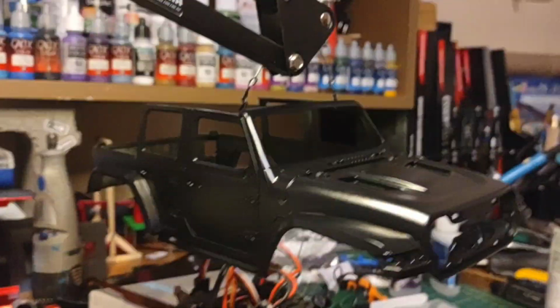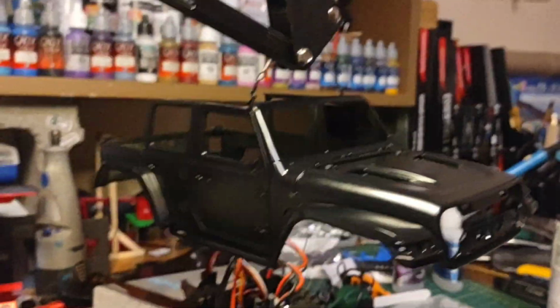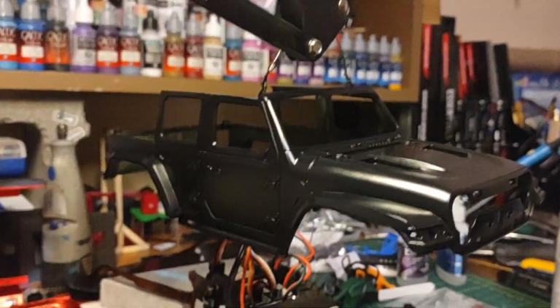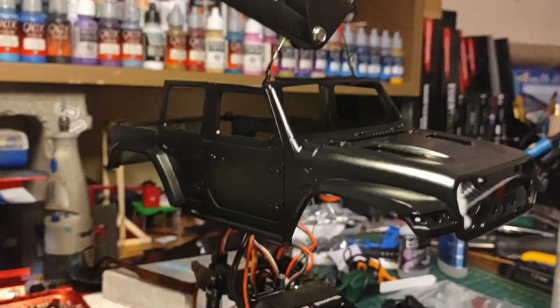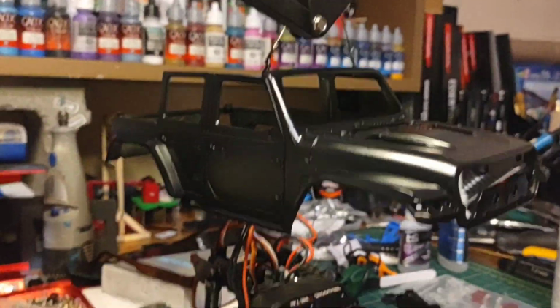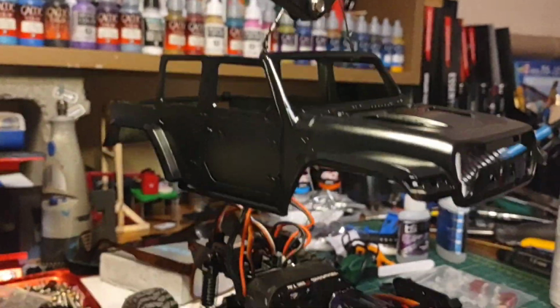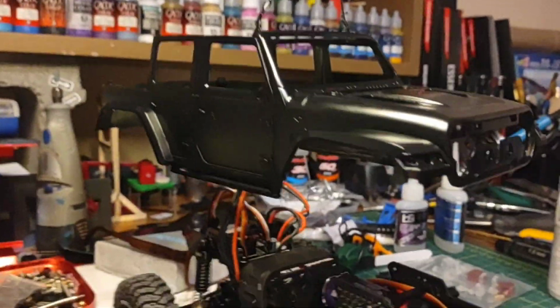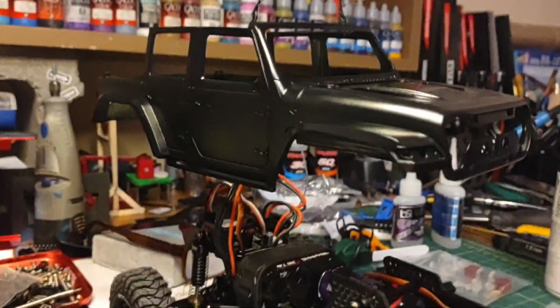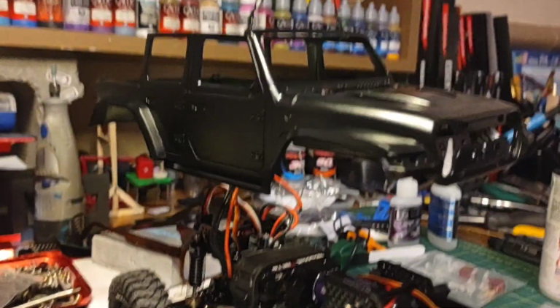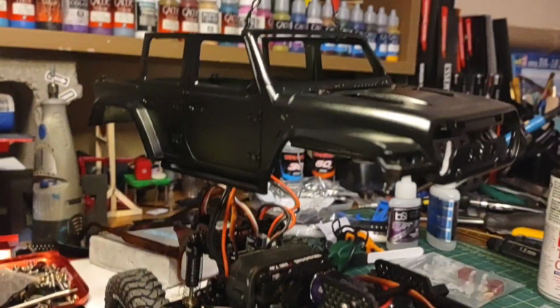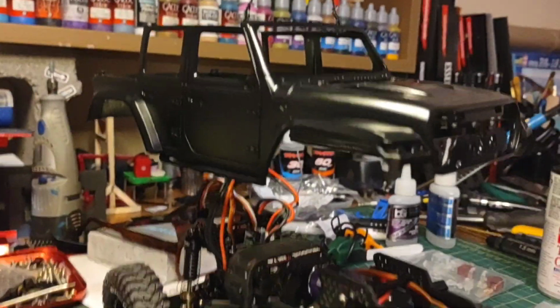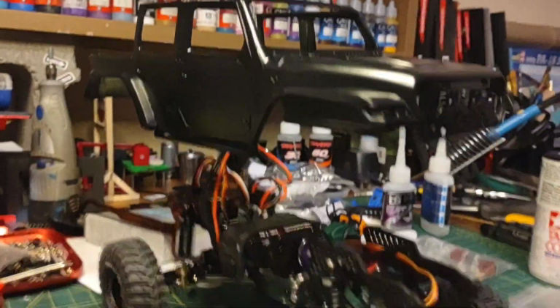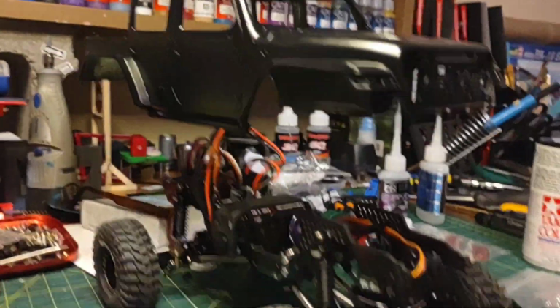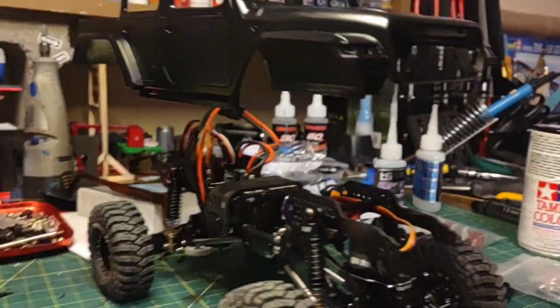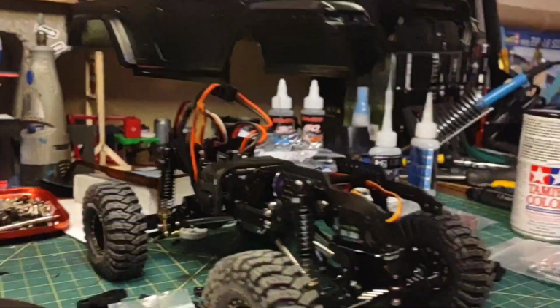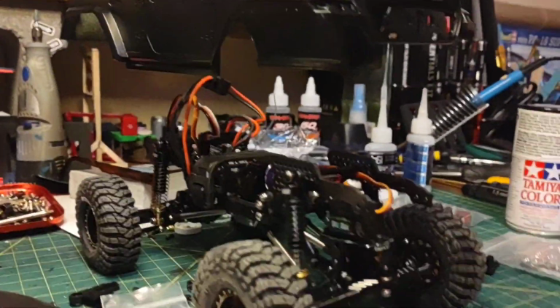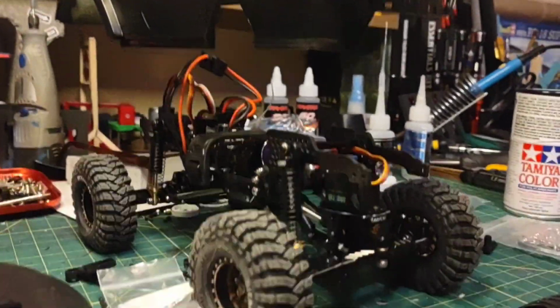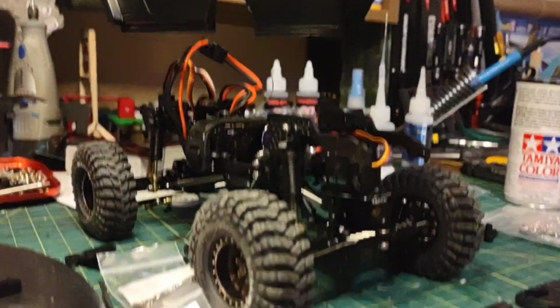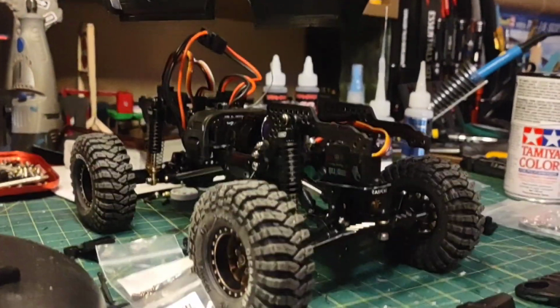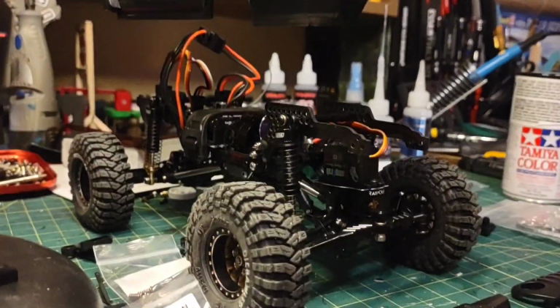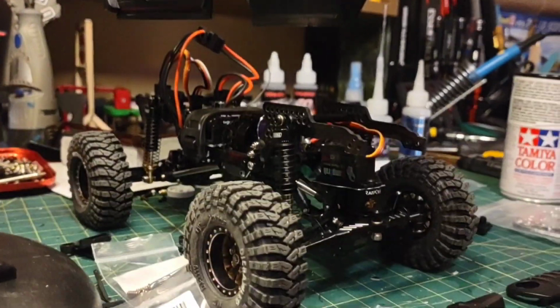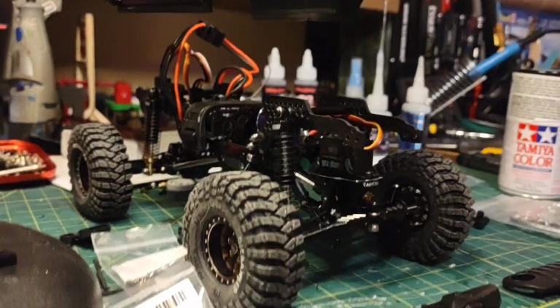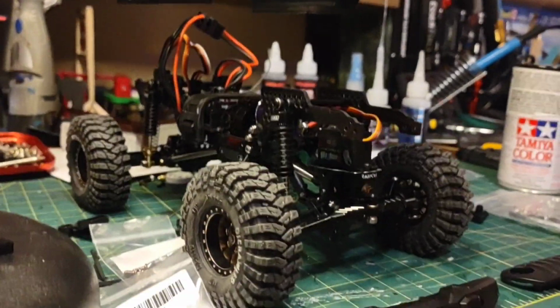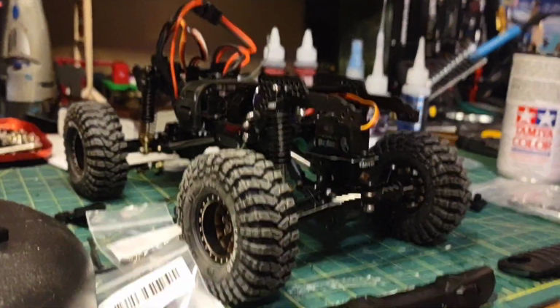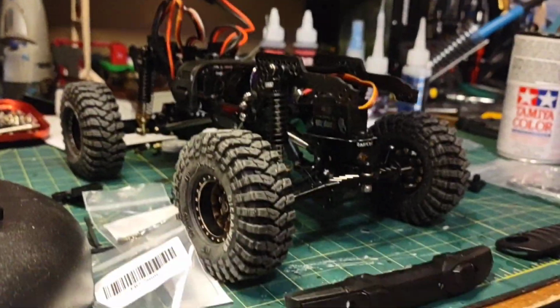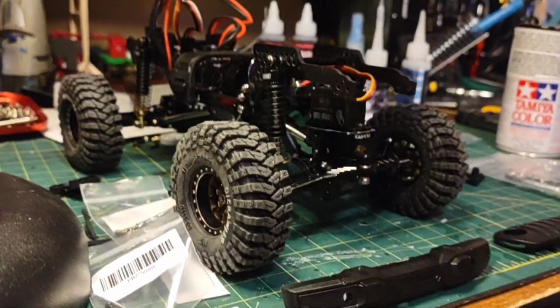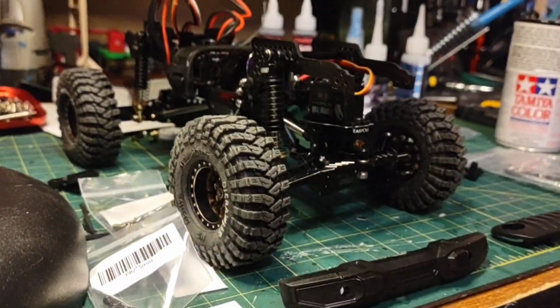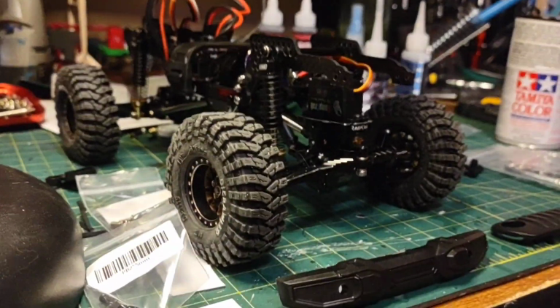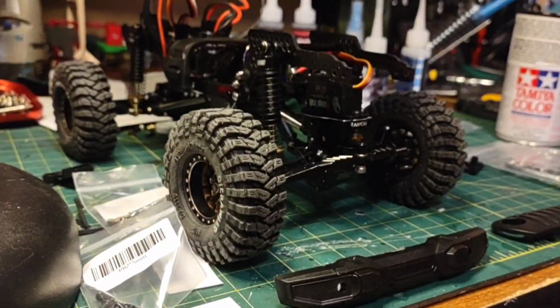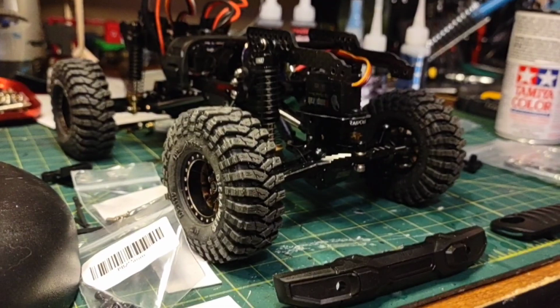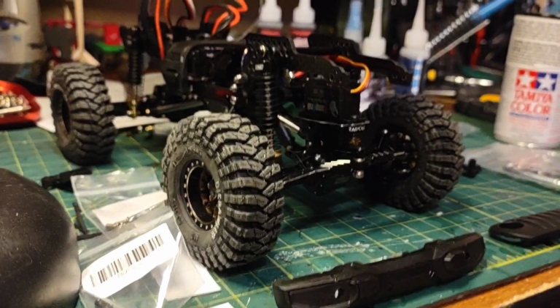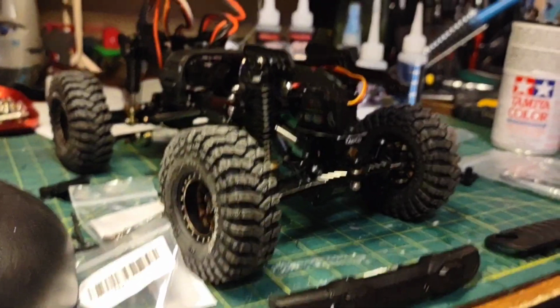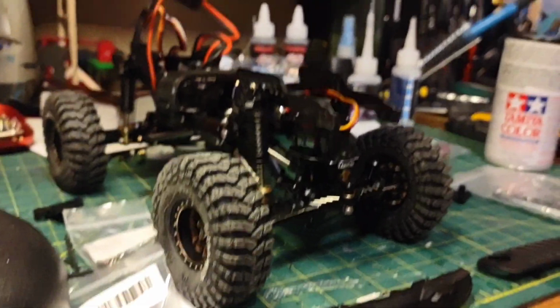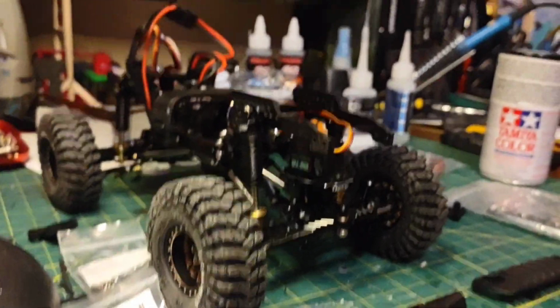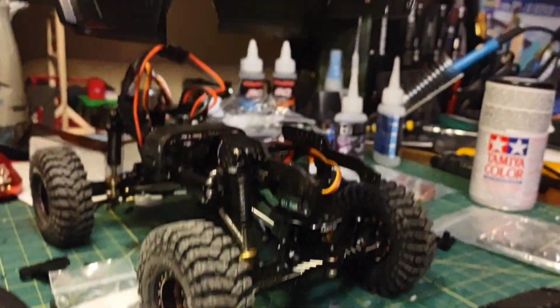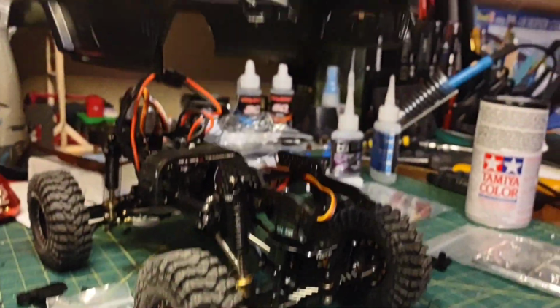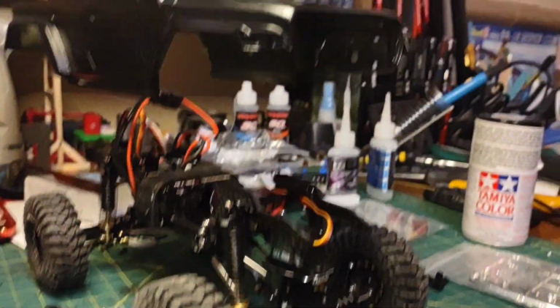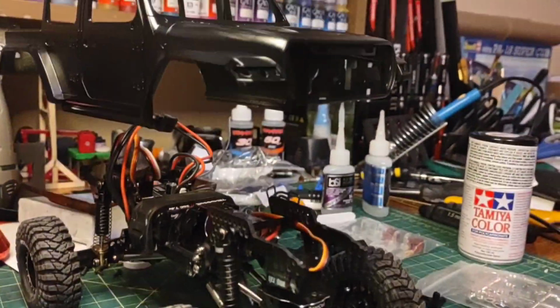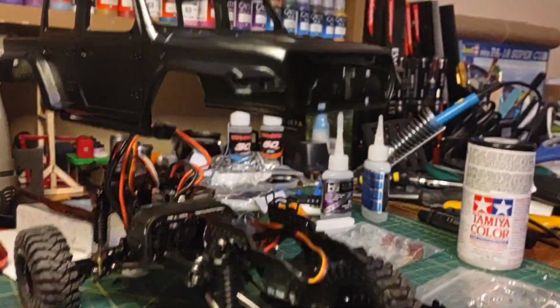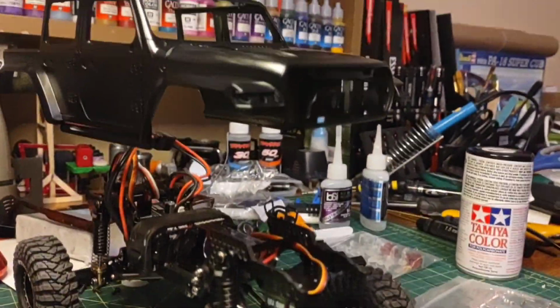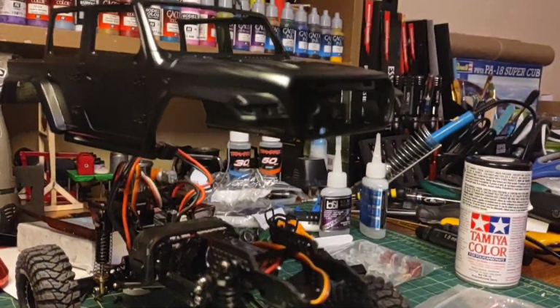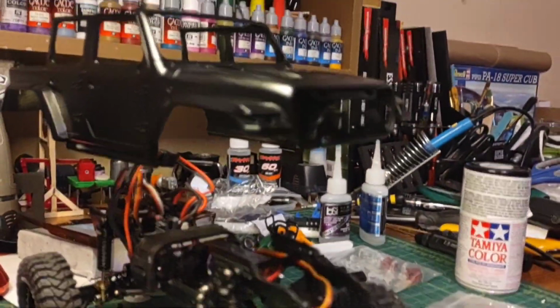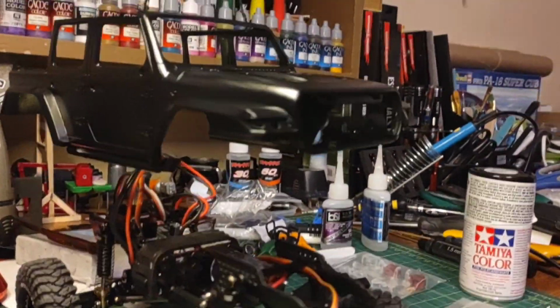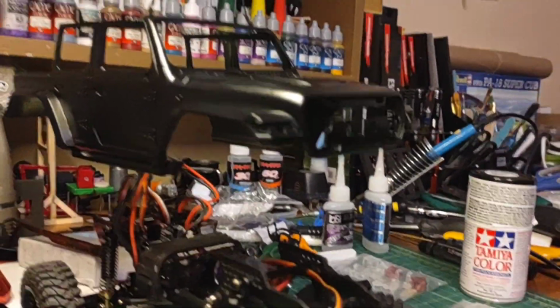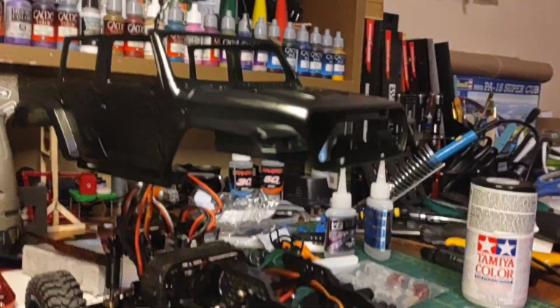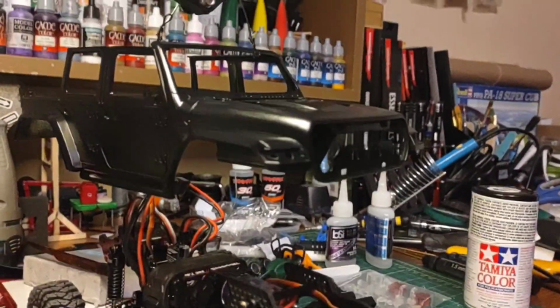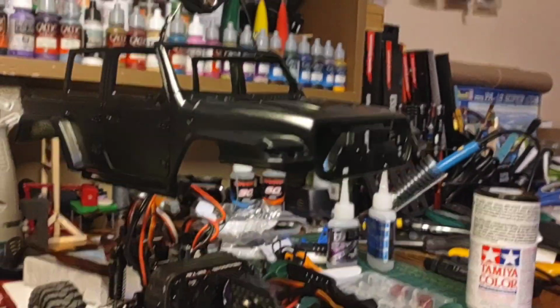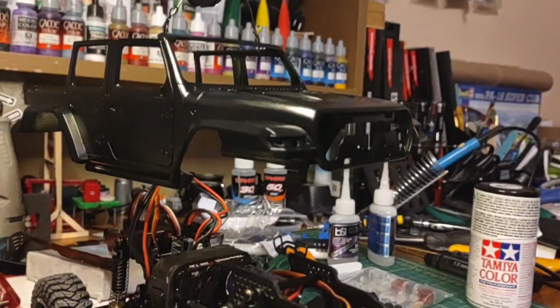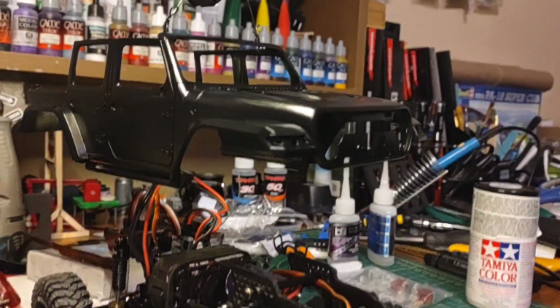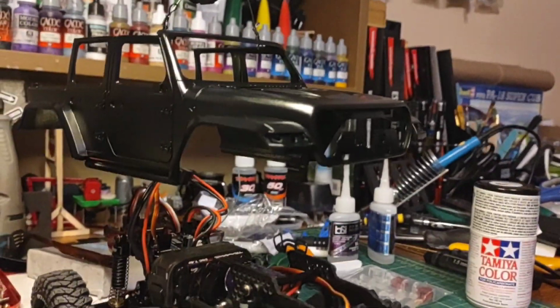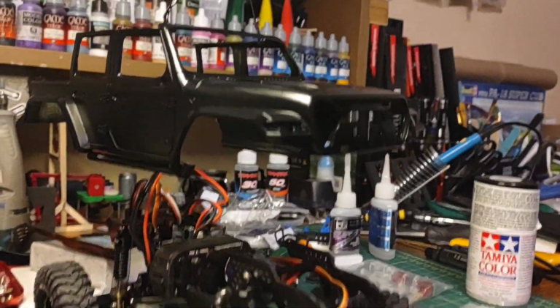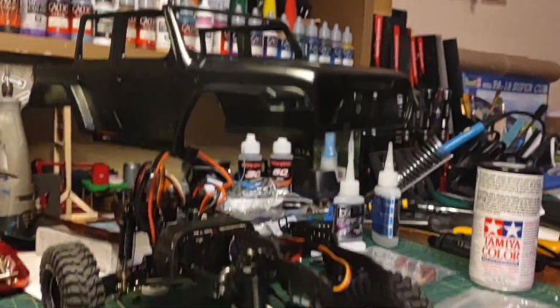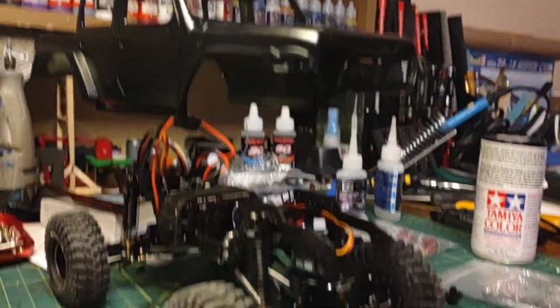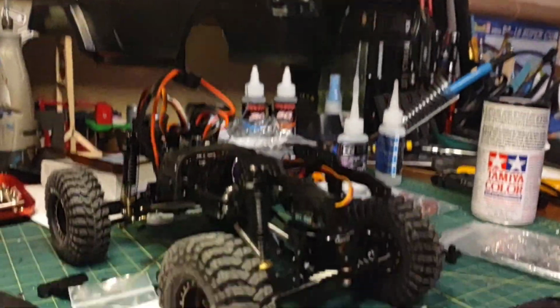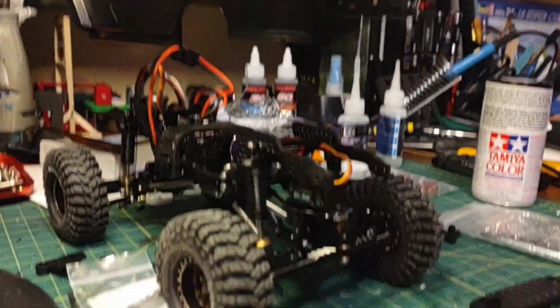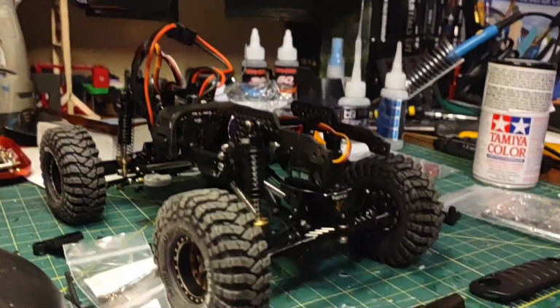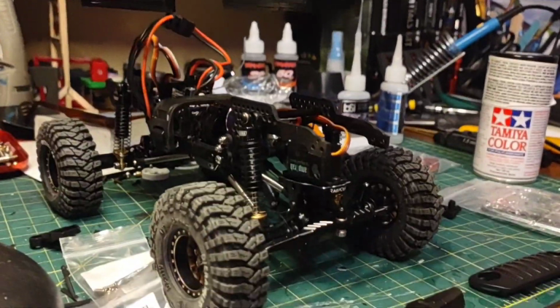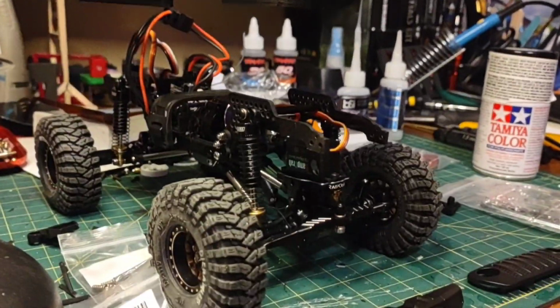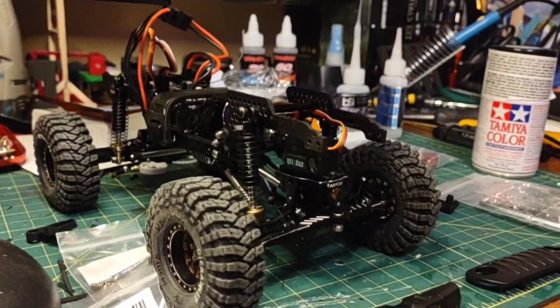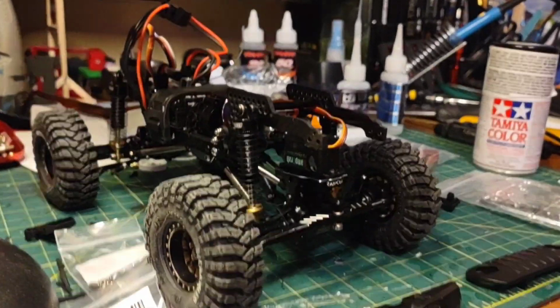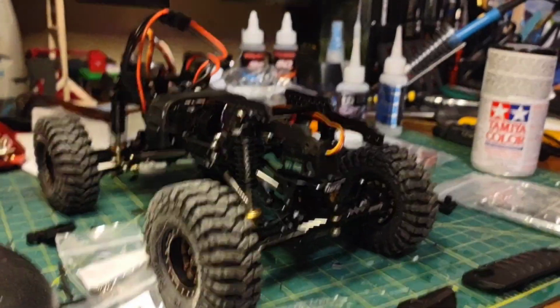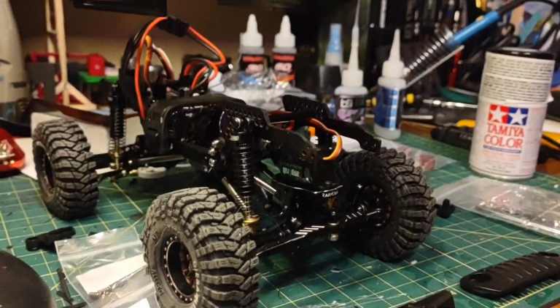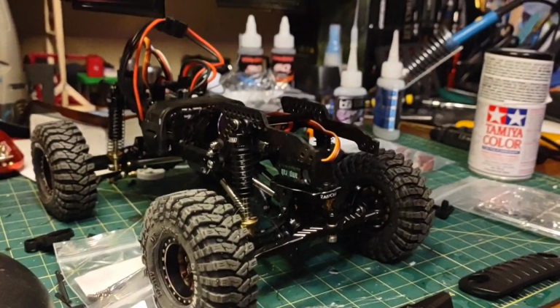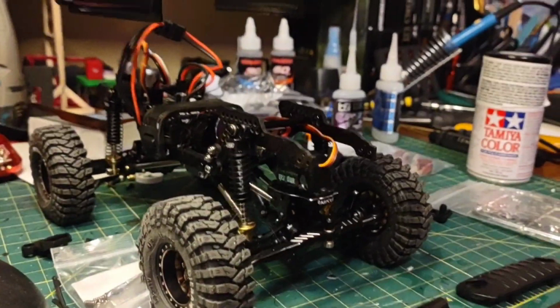It doesn't matter what you use on a hard body, but it does matter what you use on polycarbonate. So it's gonna be black — I've got it pretty much dialed in.